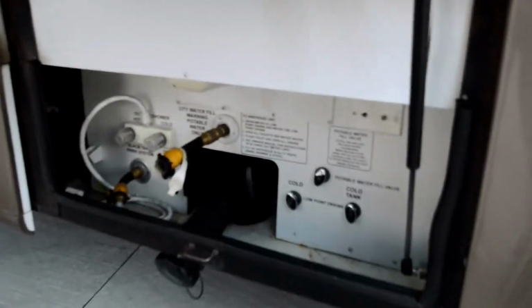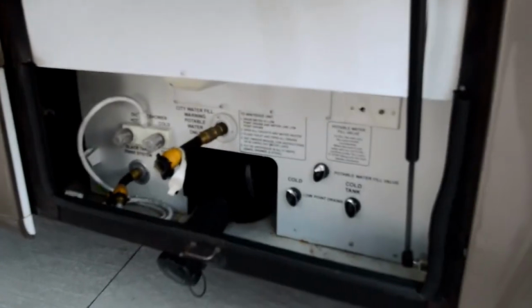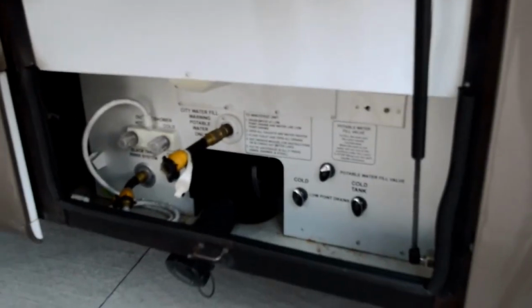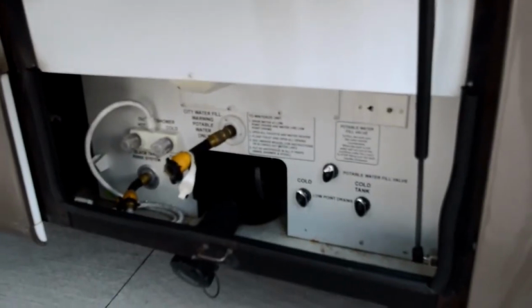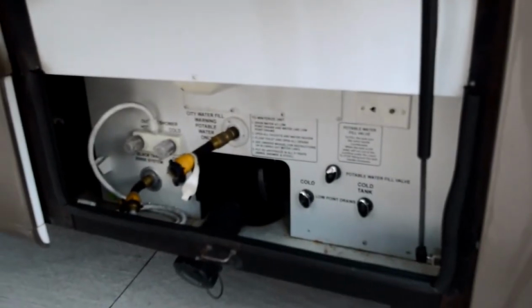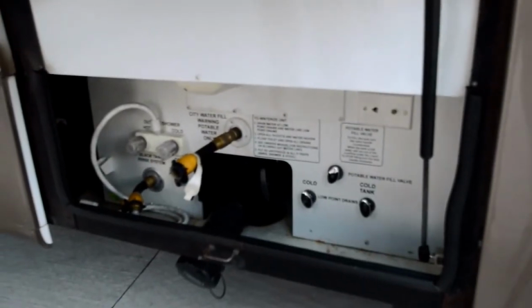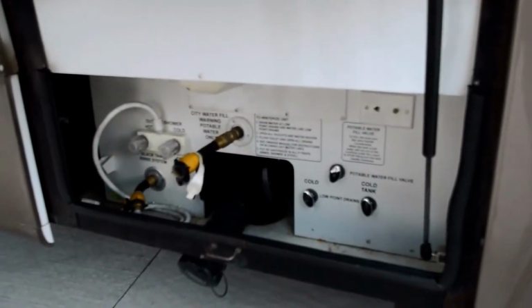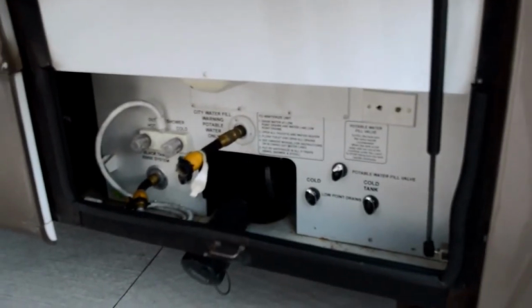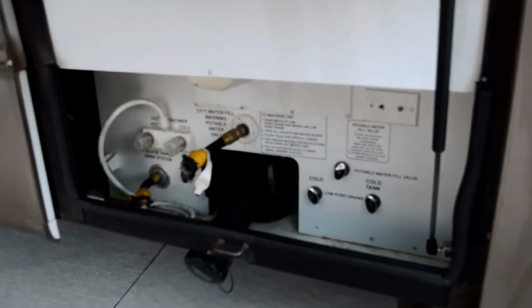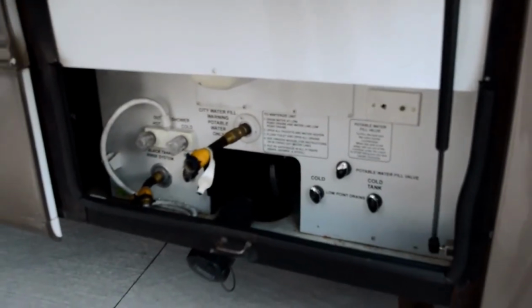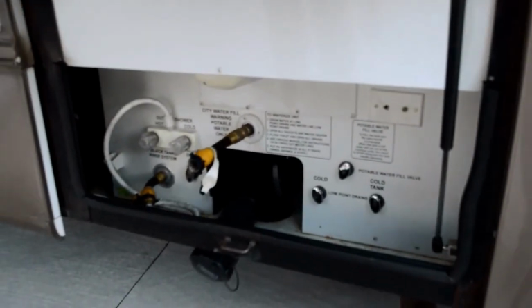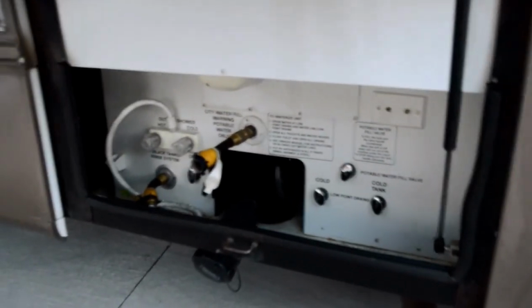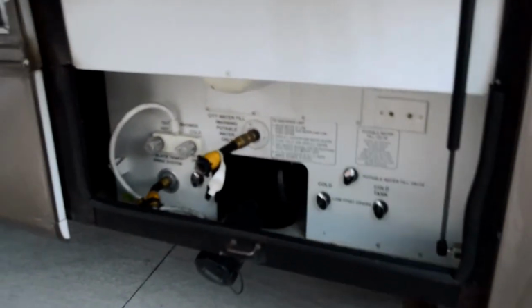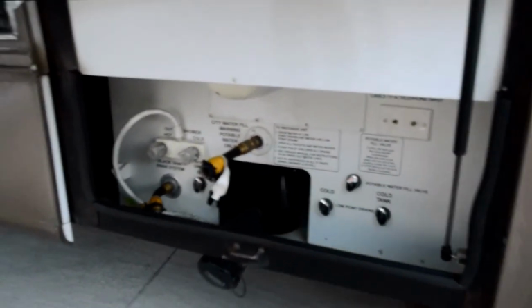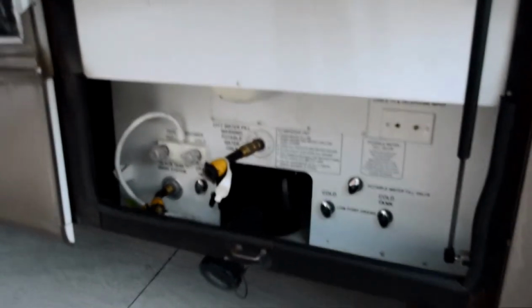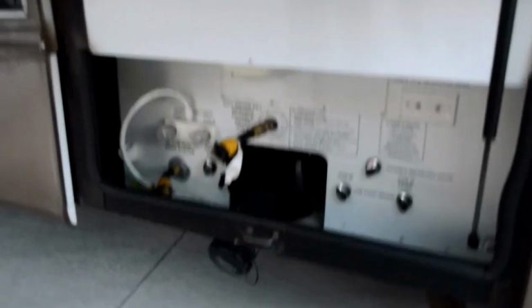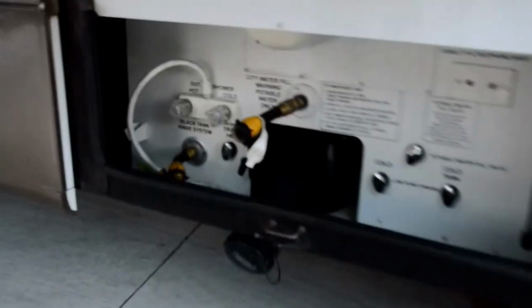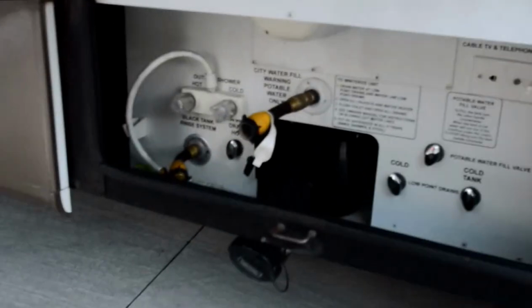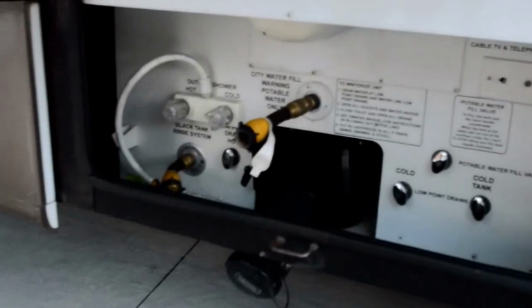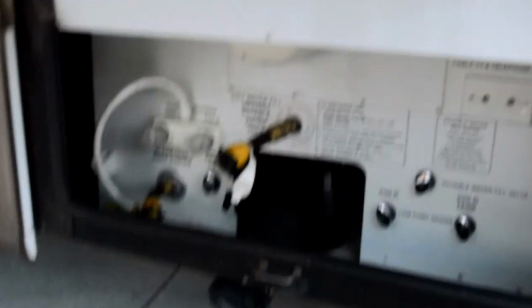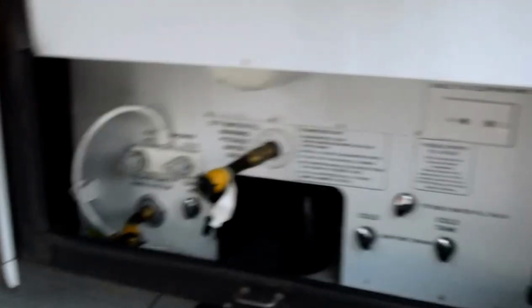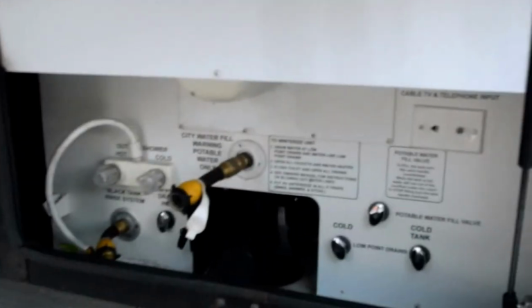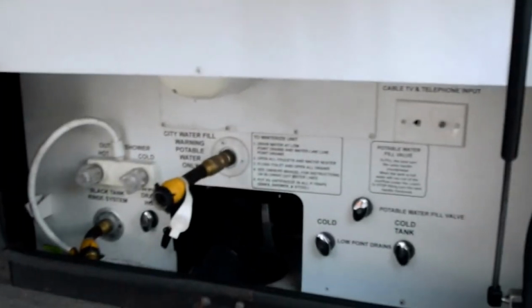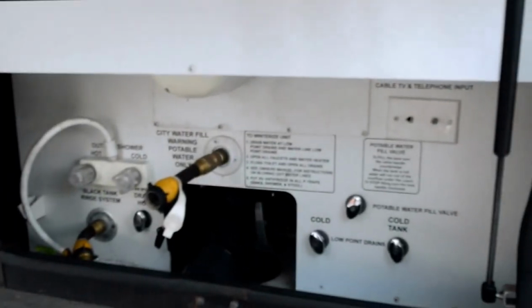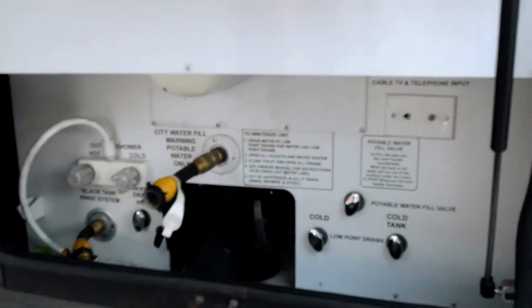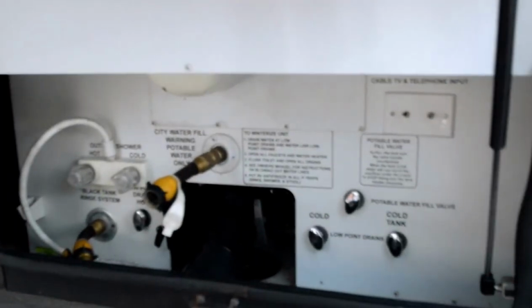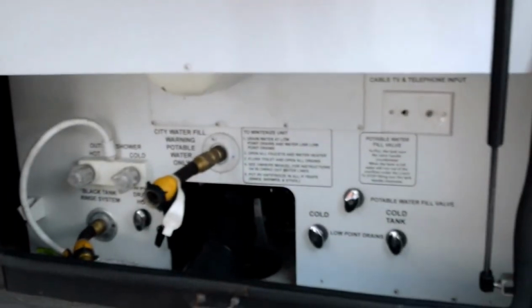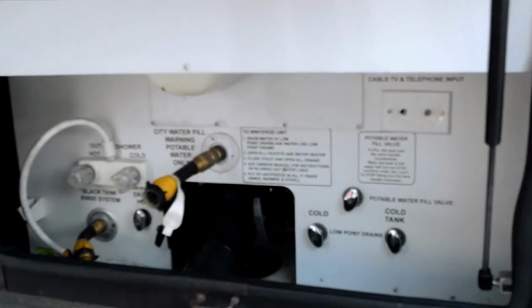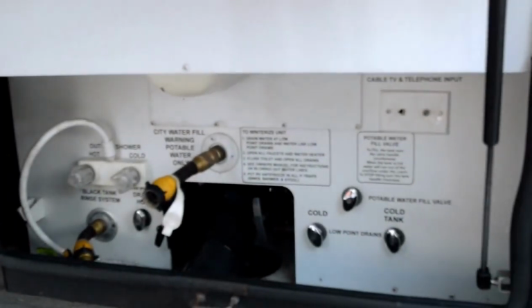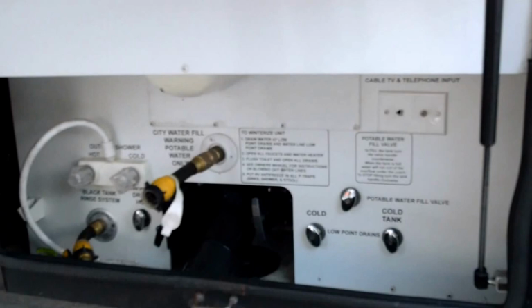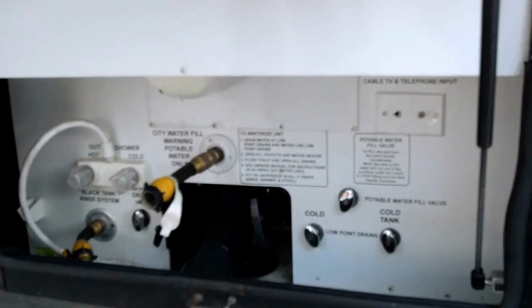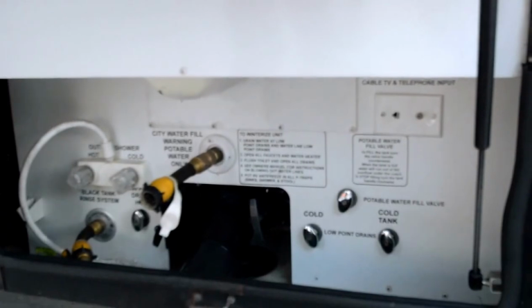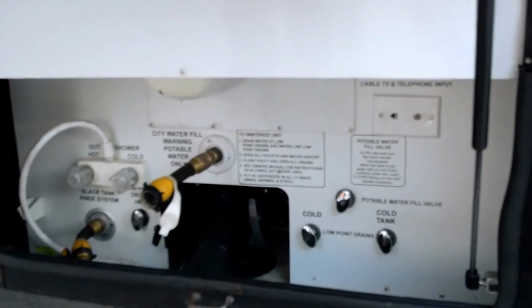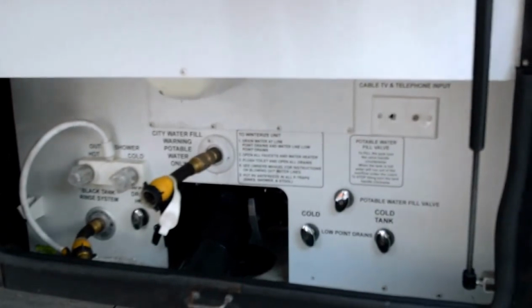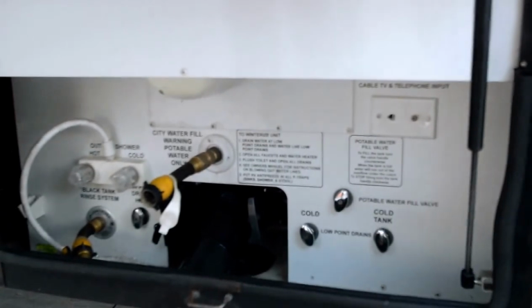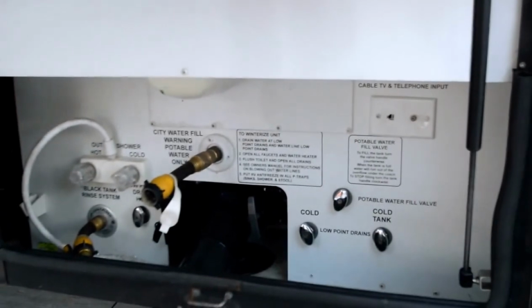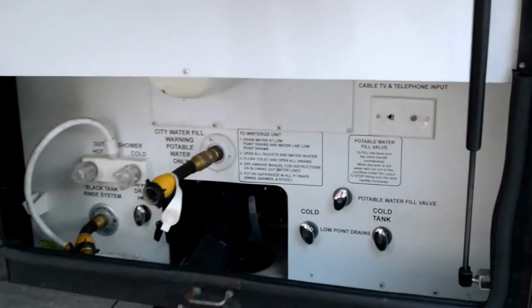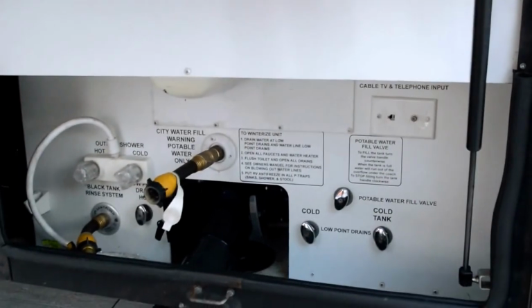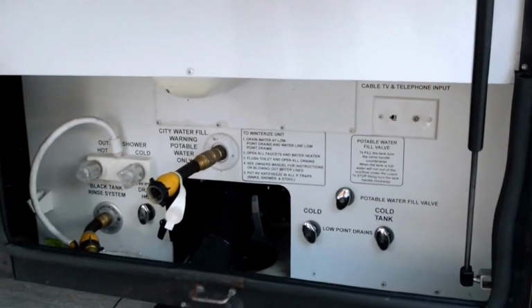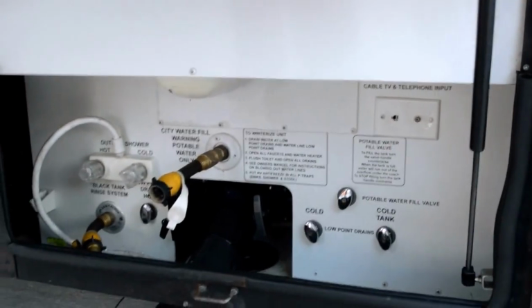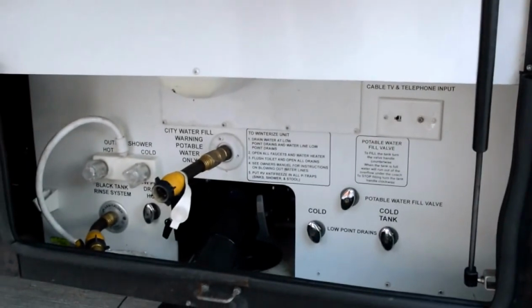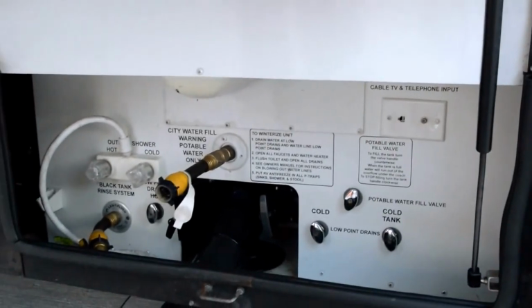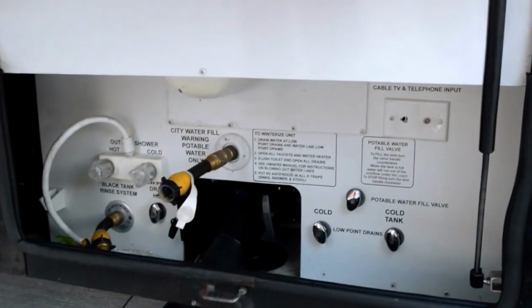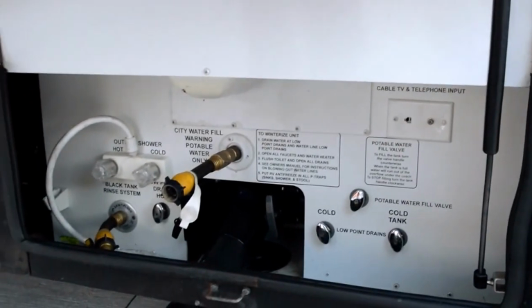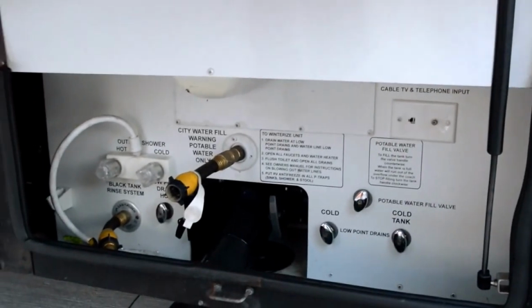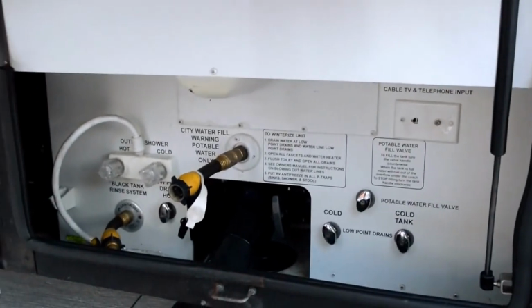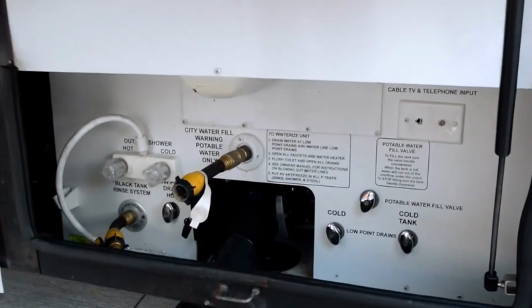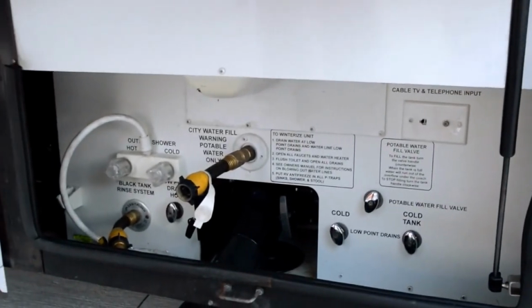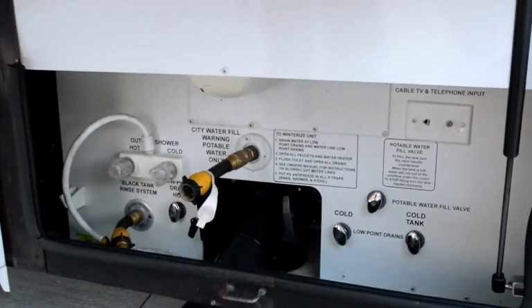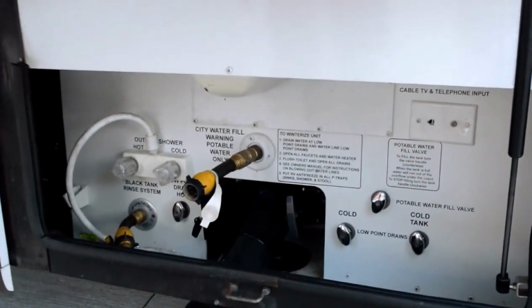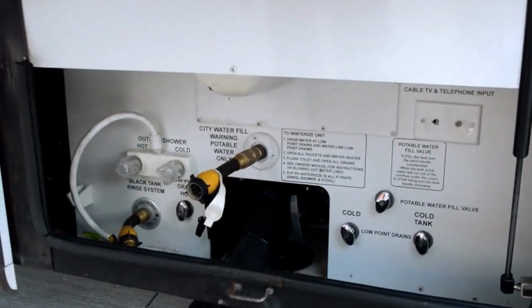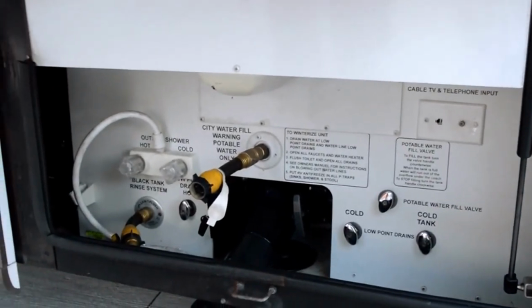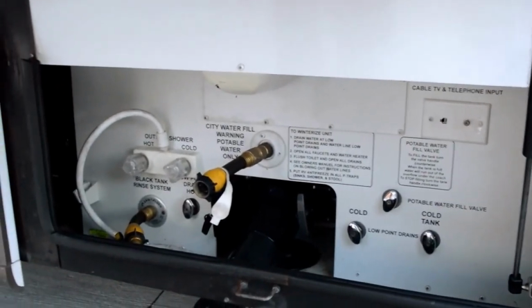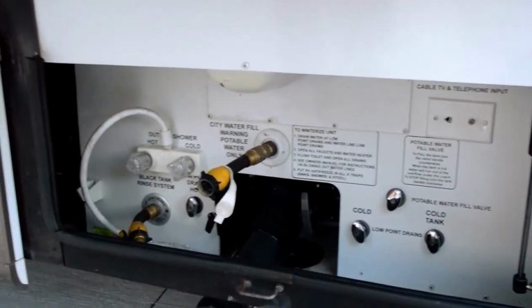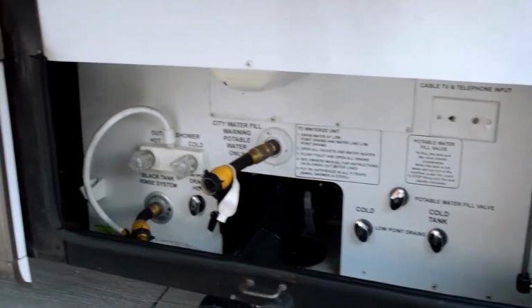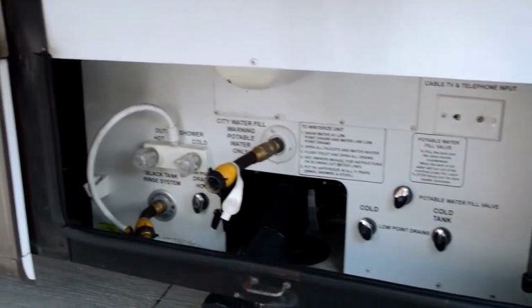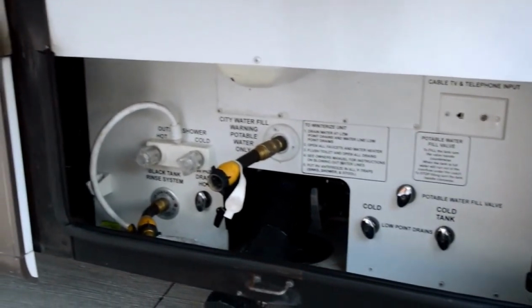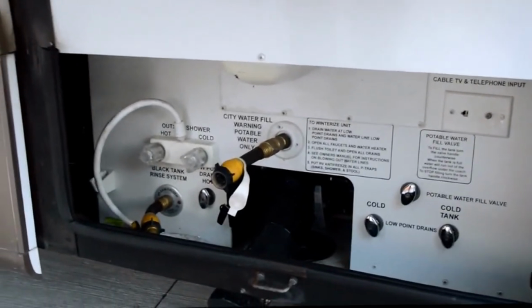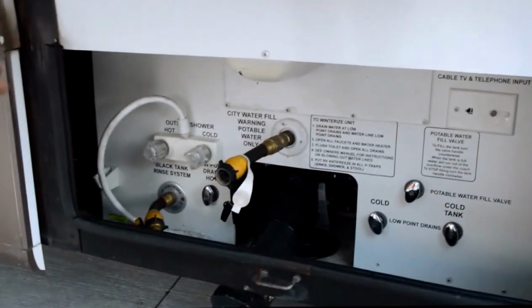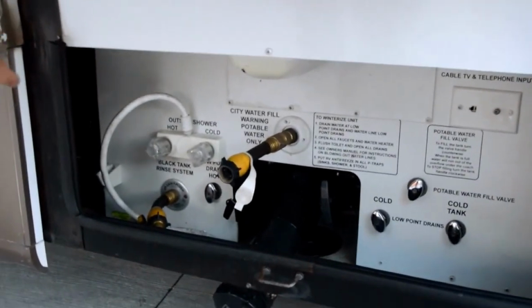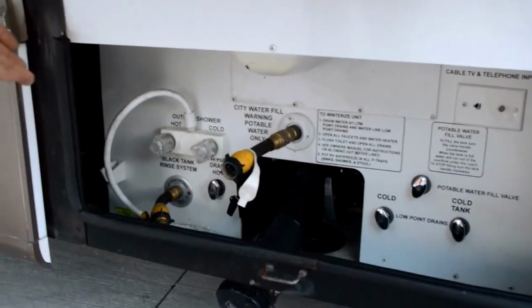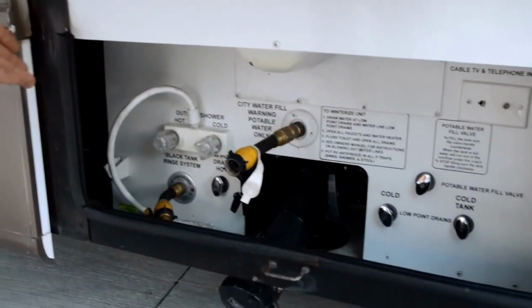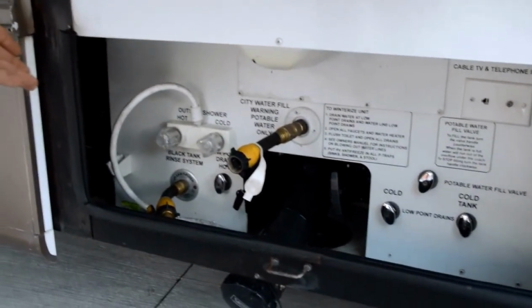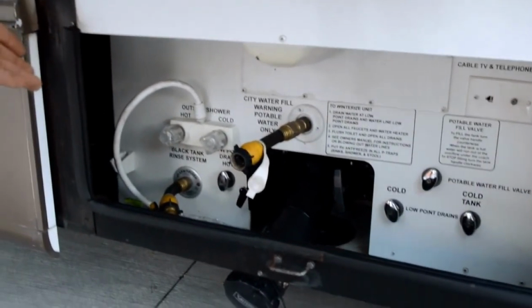Here is your wash wet bay — this is where you hook up your sewer hose. It's also got an exterior shower, an outside shower.